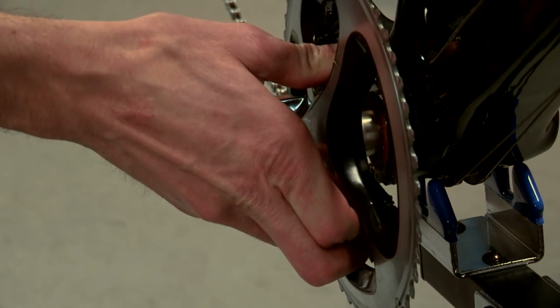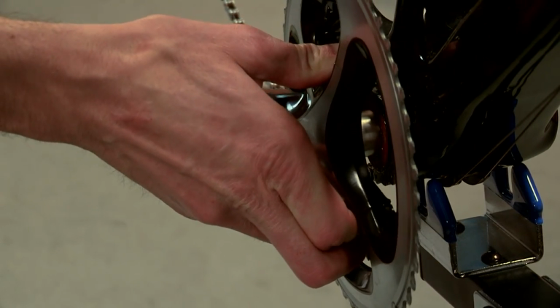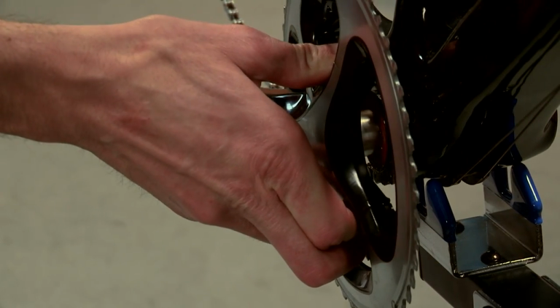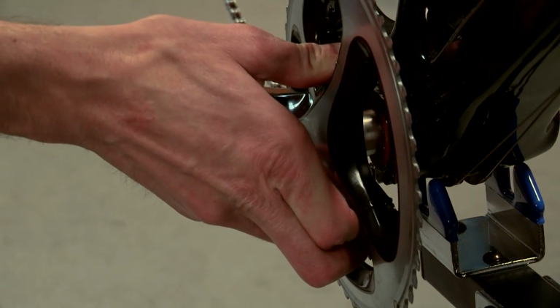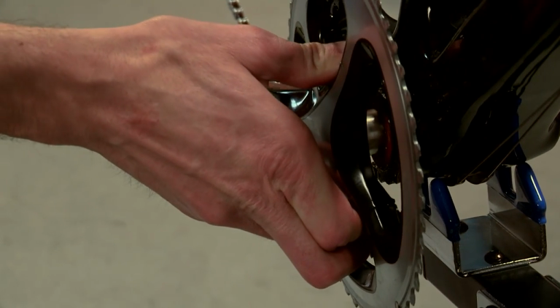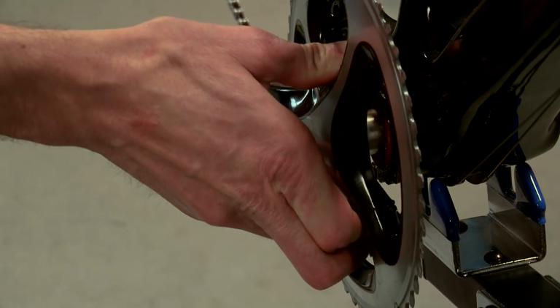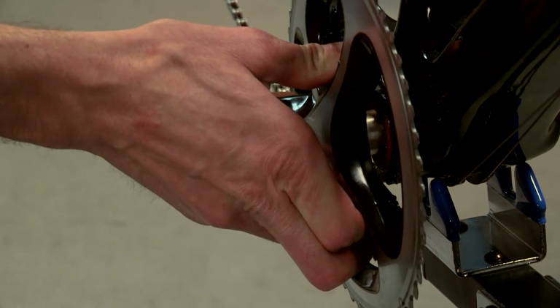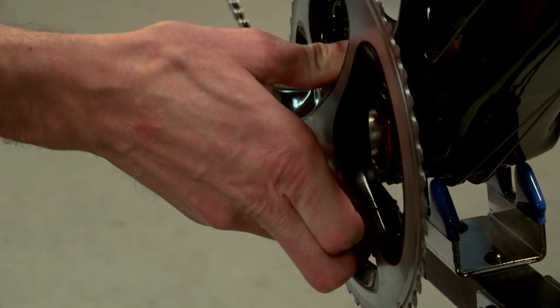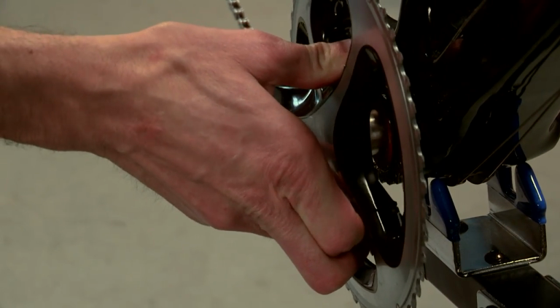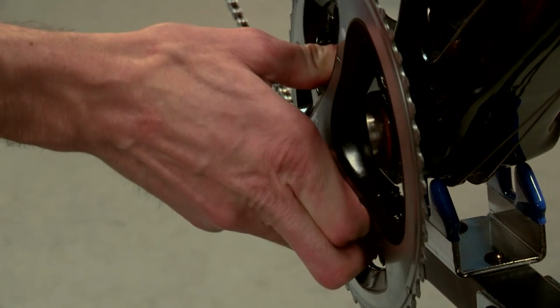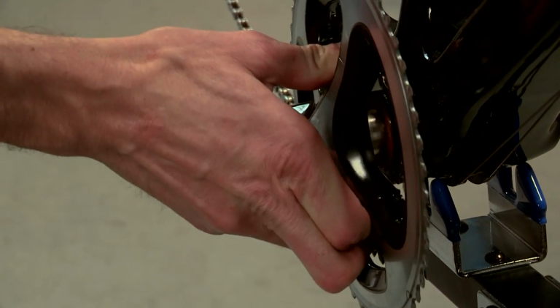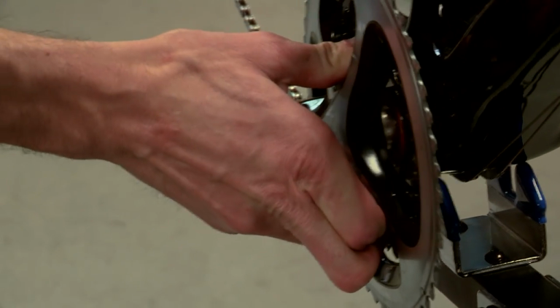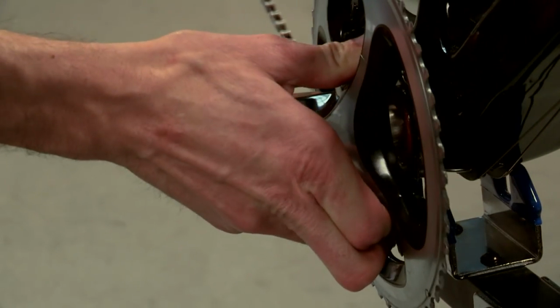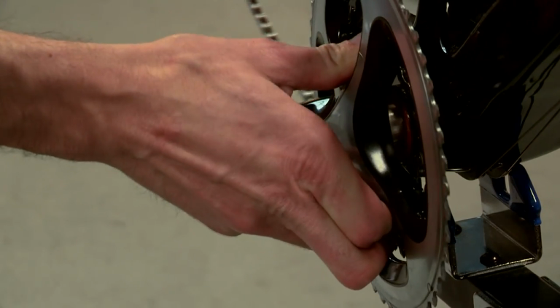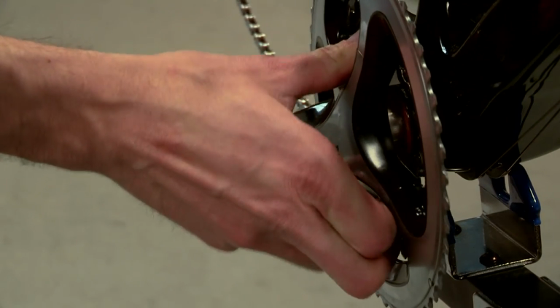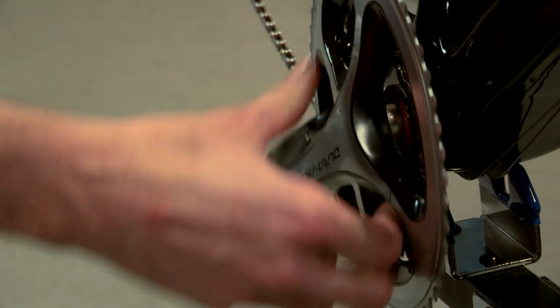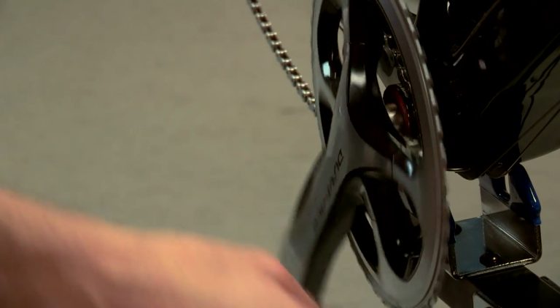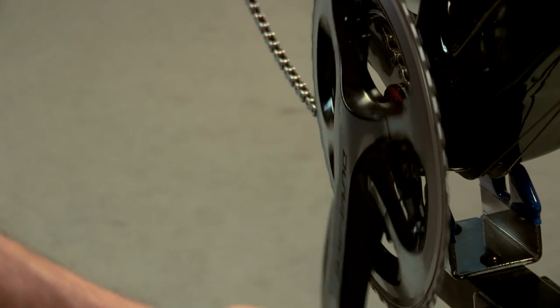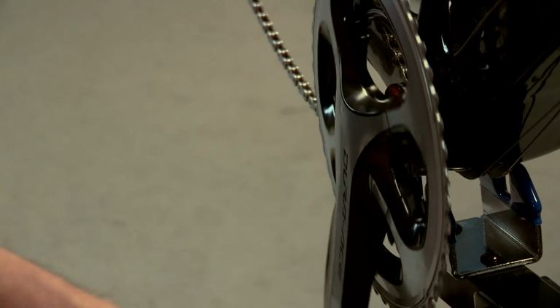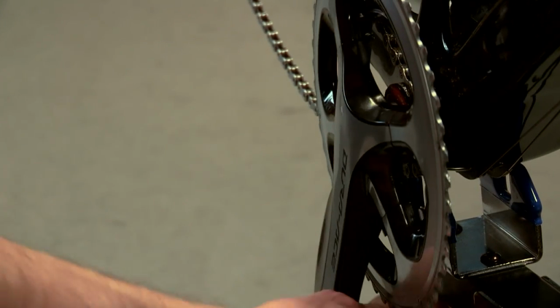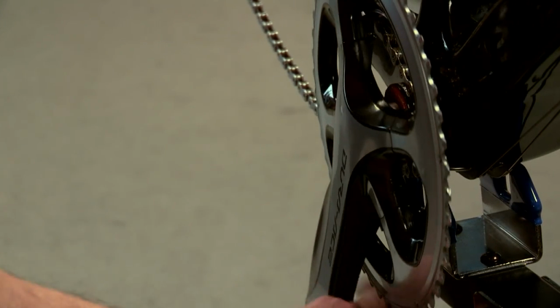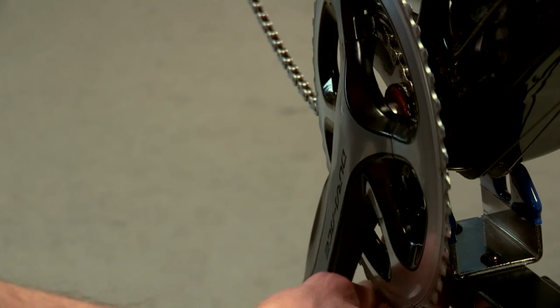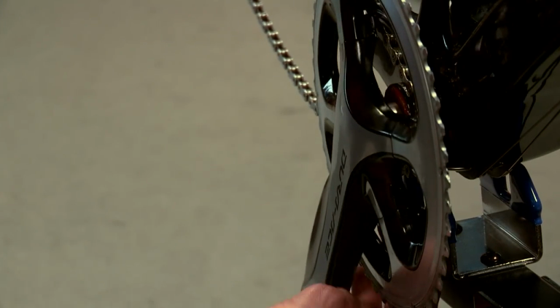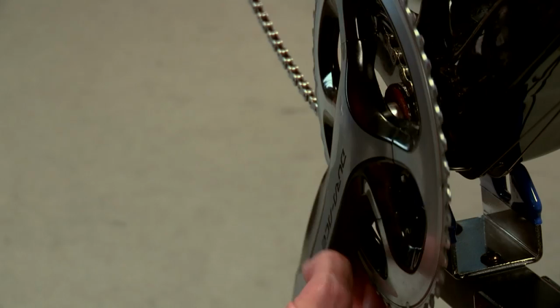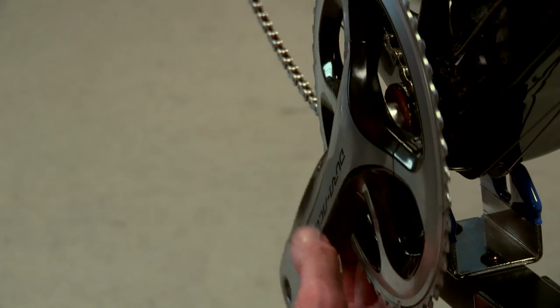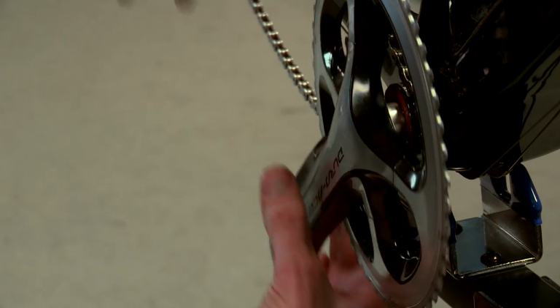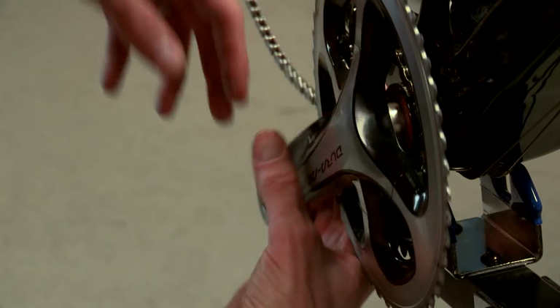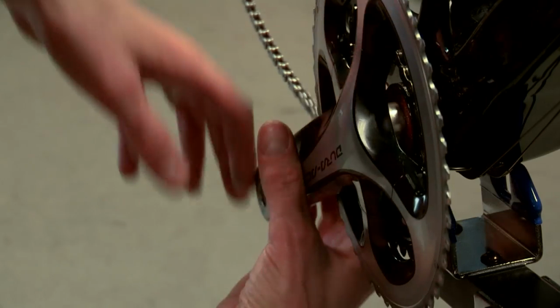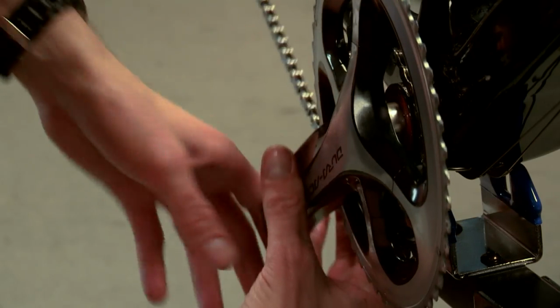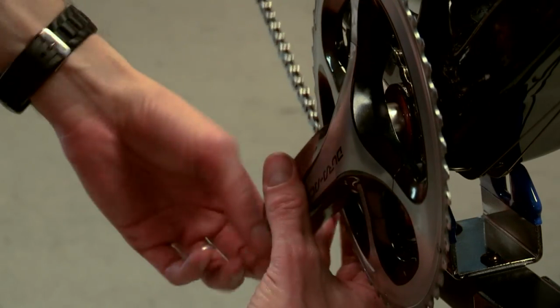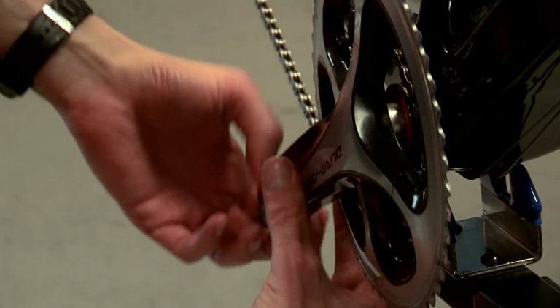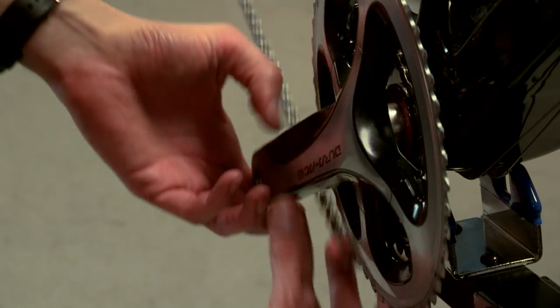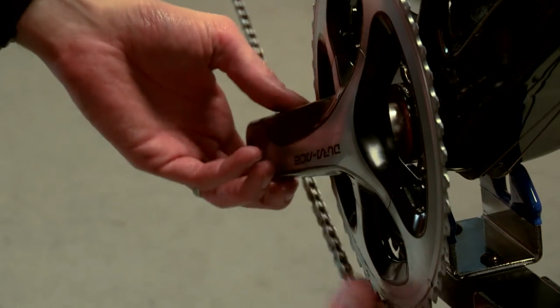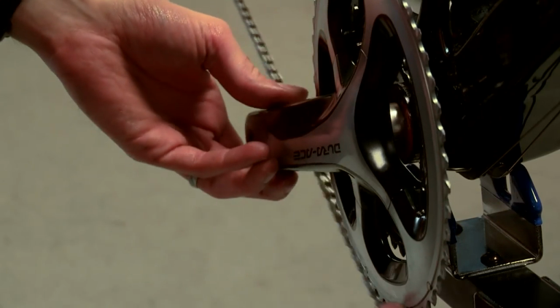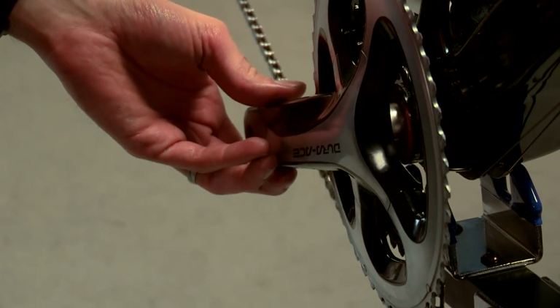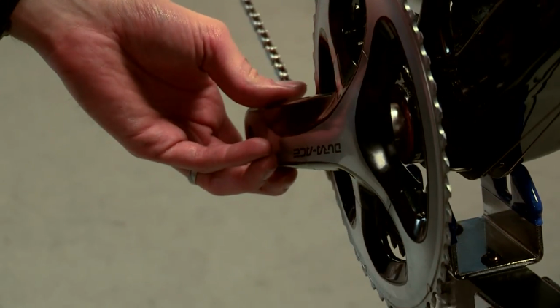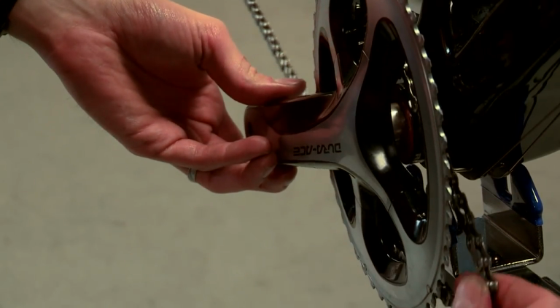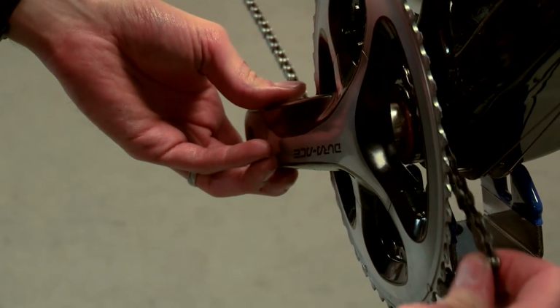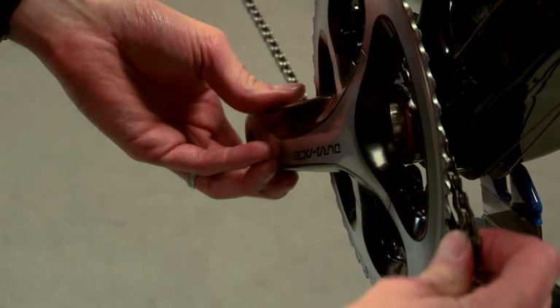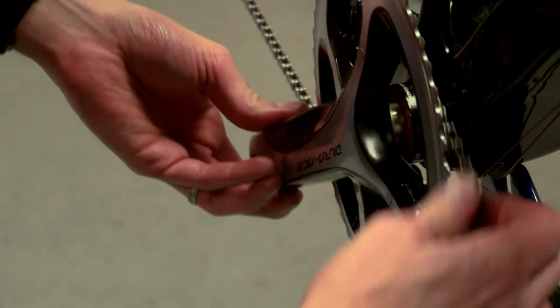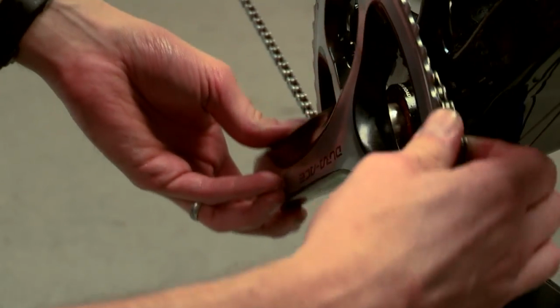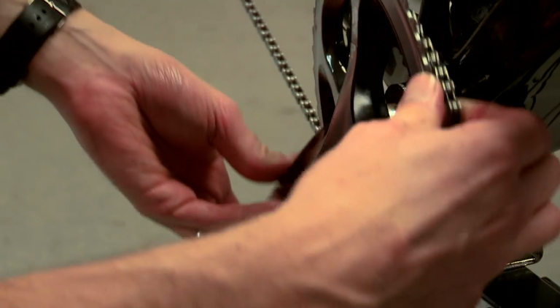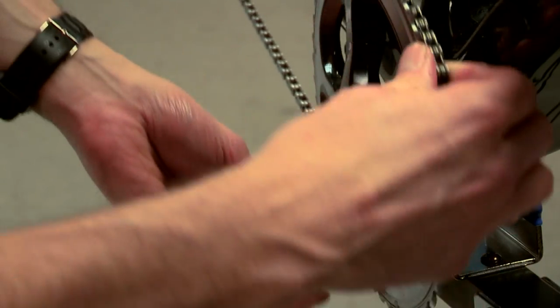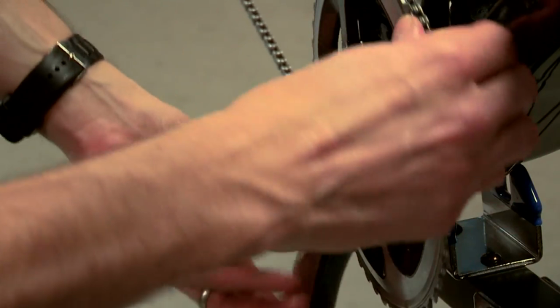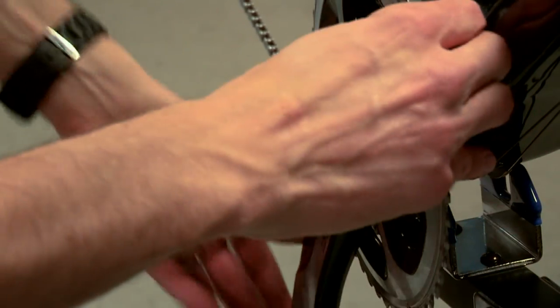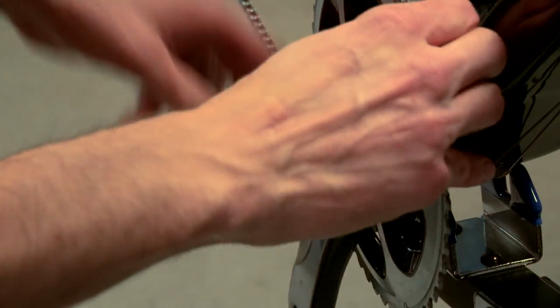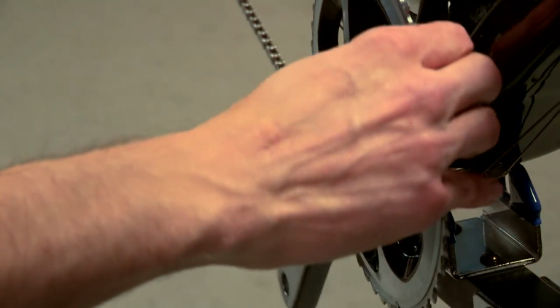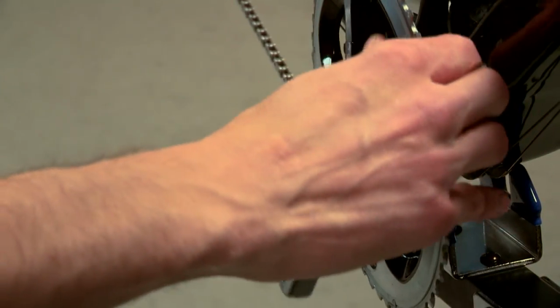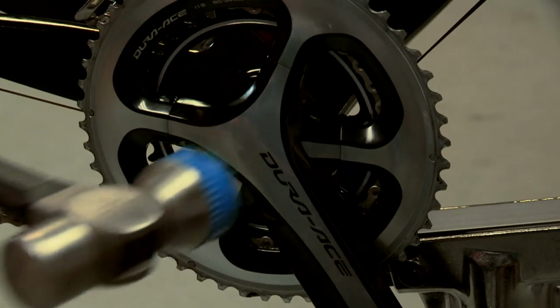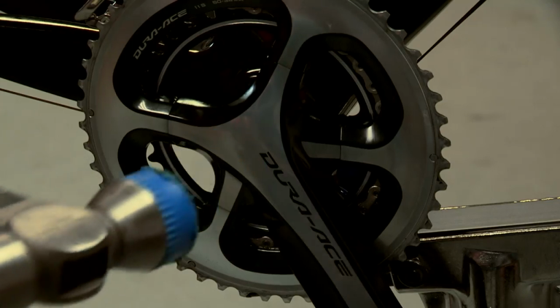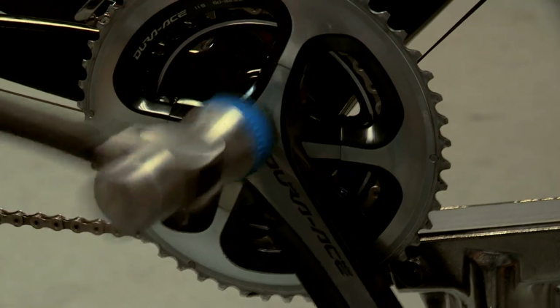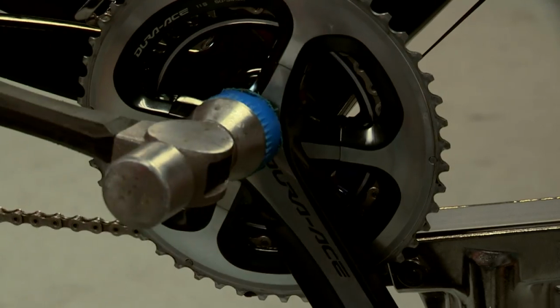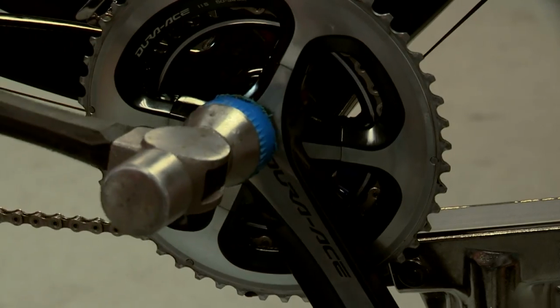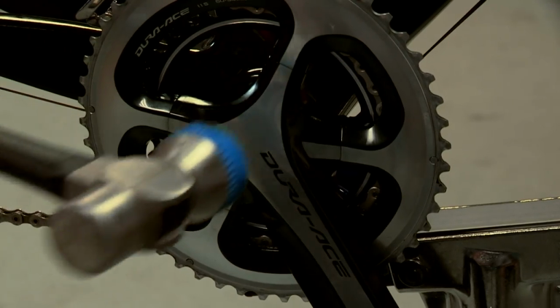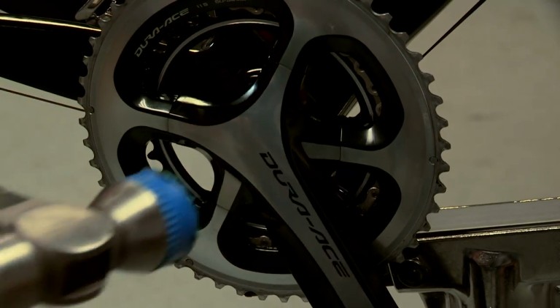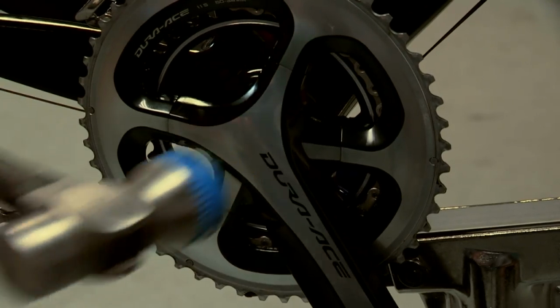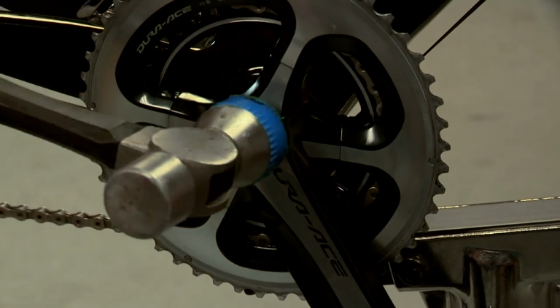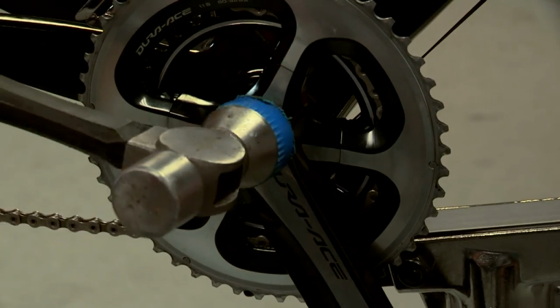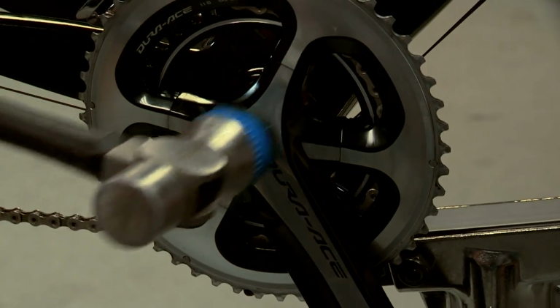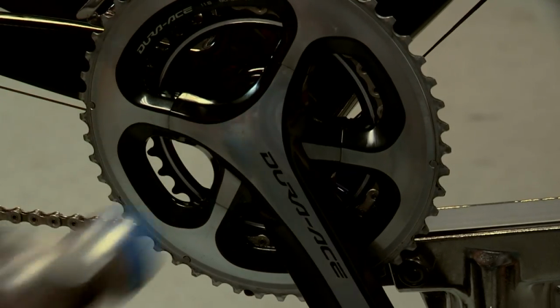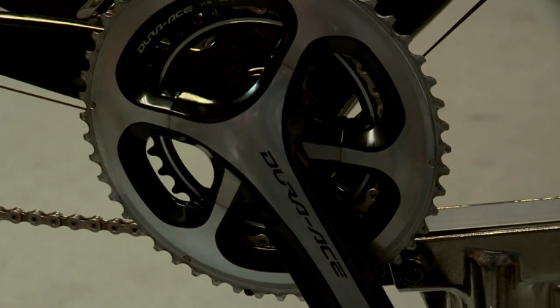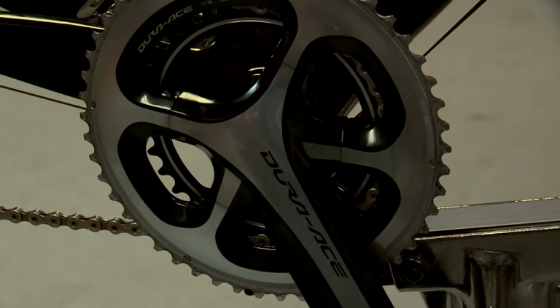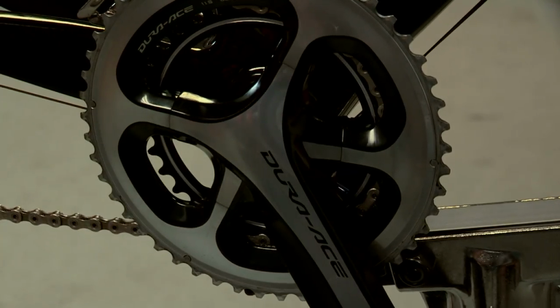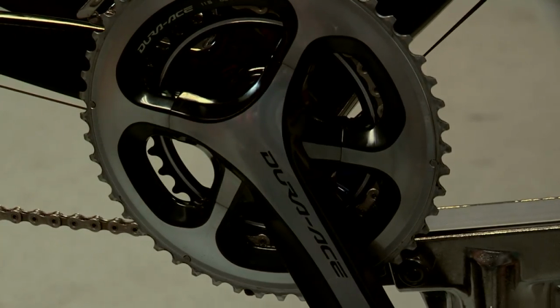Once they're almost flush with the bottom bracket, pull the chain around the small chainring. To make sure the crank is seated properly, give it a light tap with a rubber mallet.